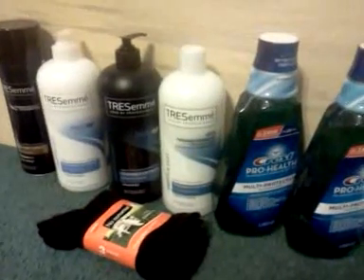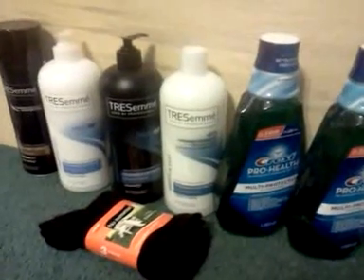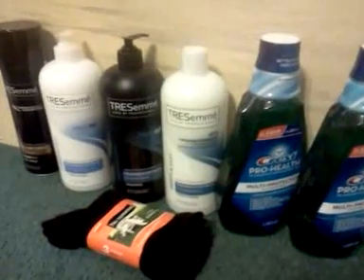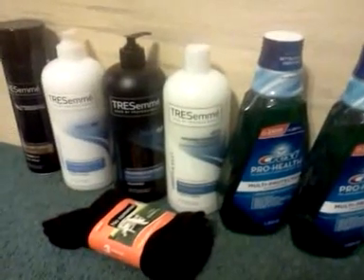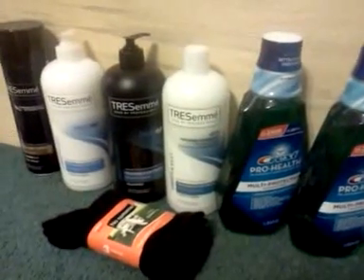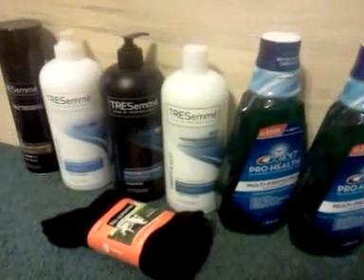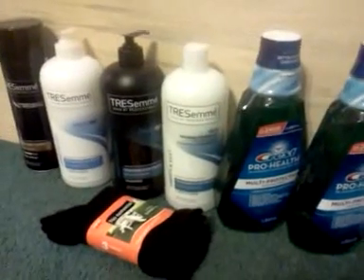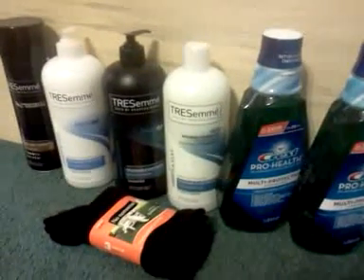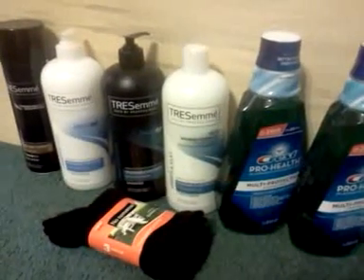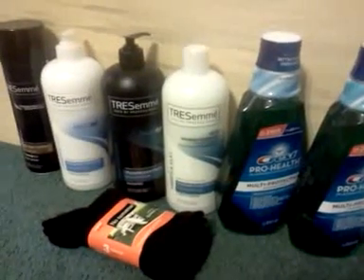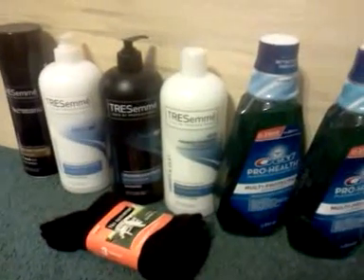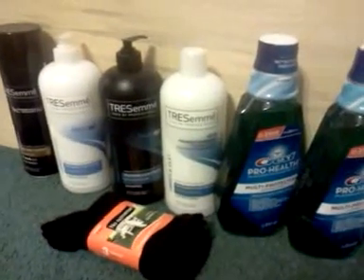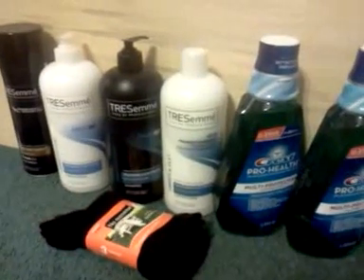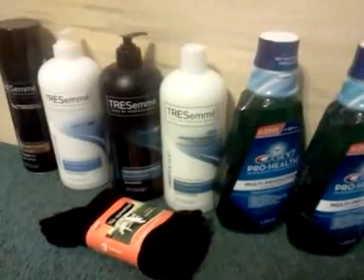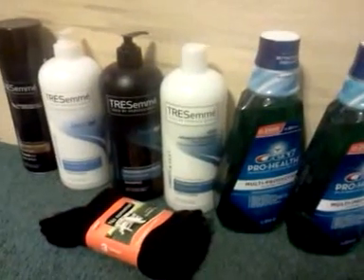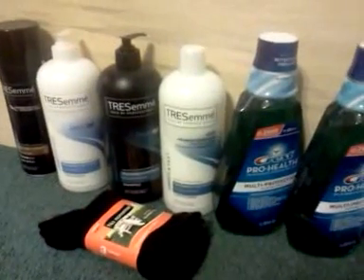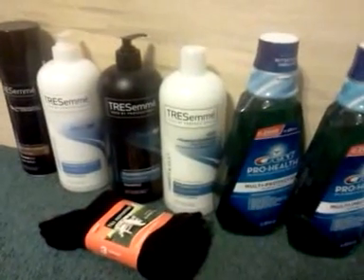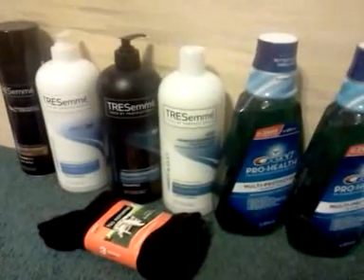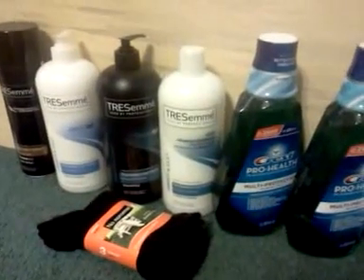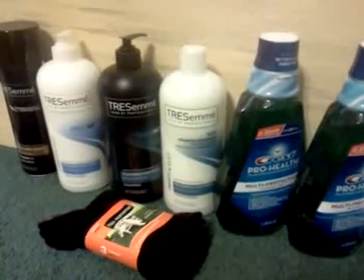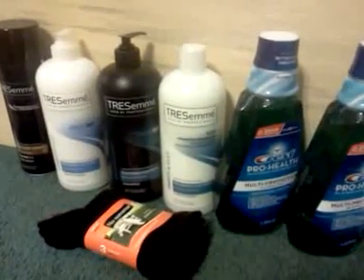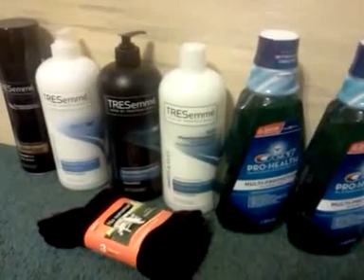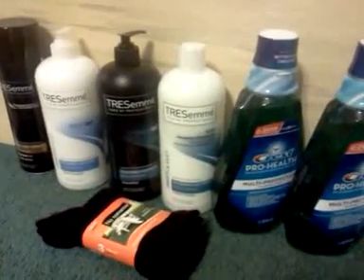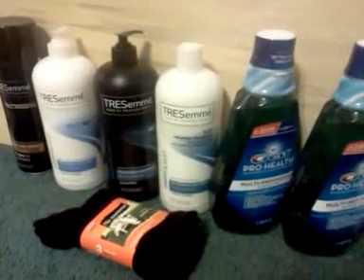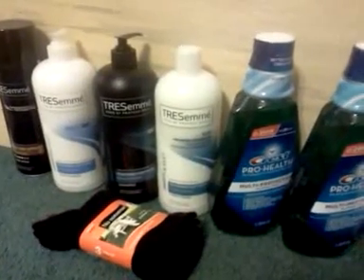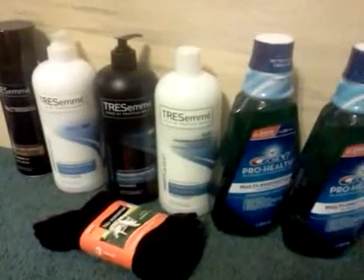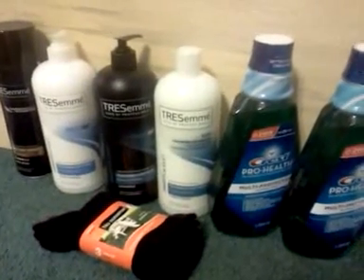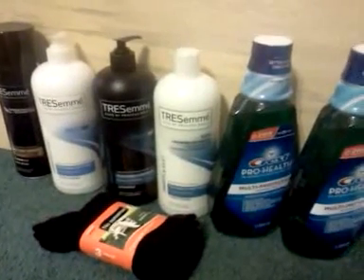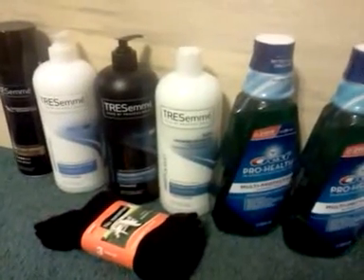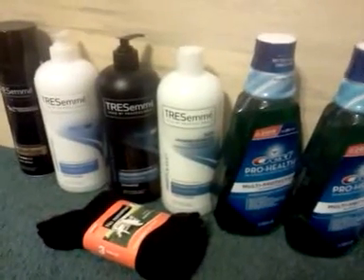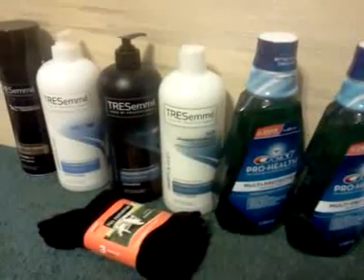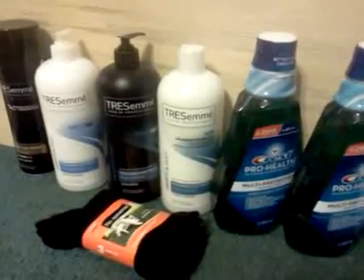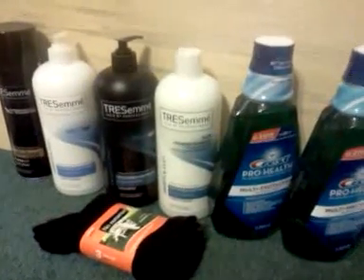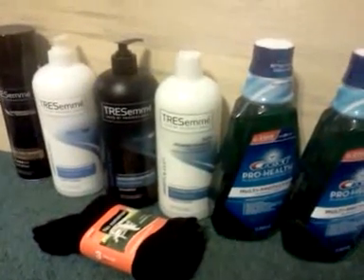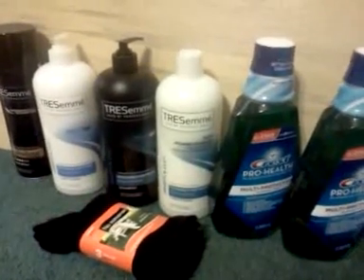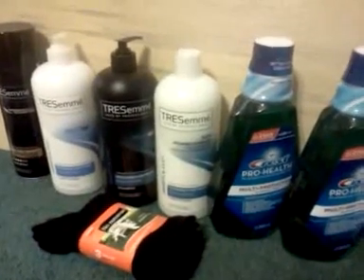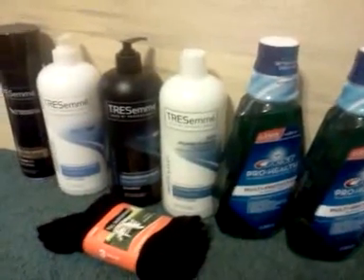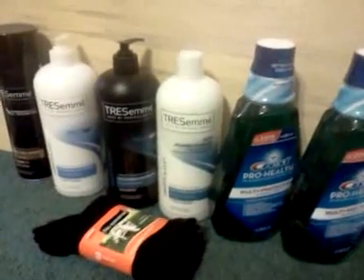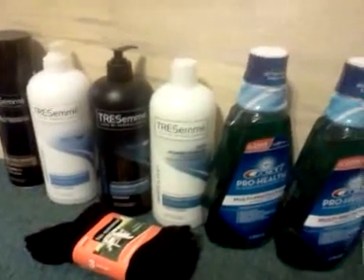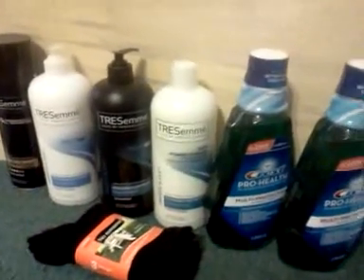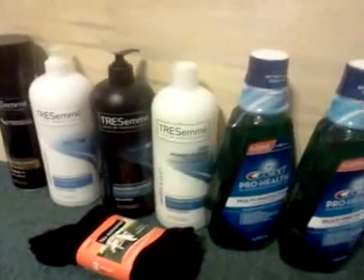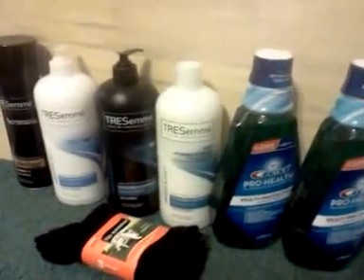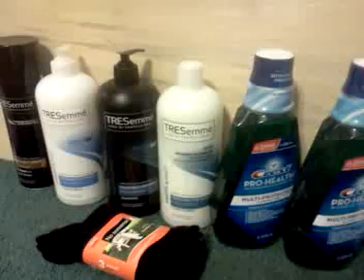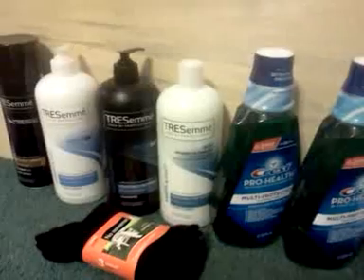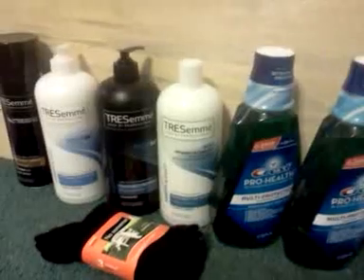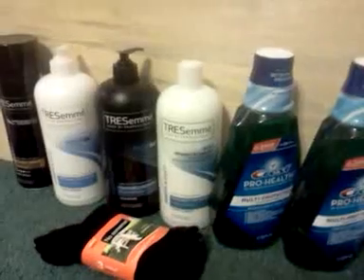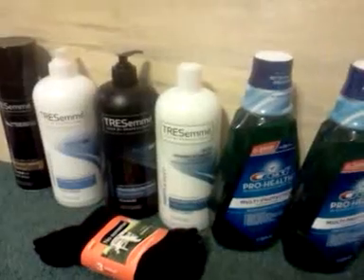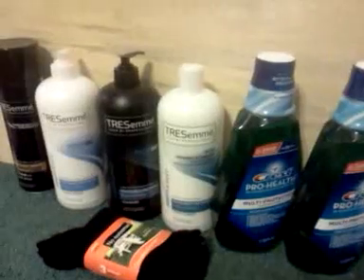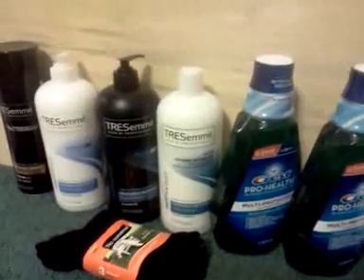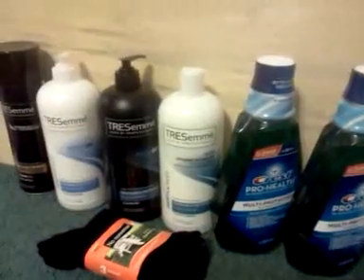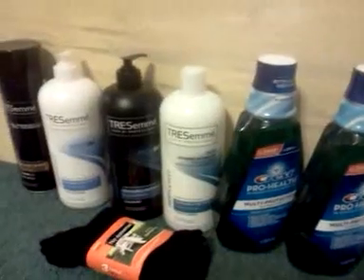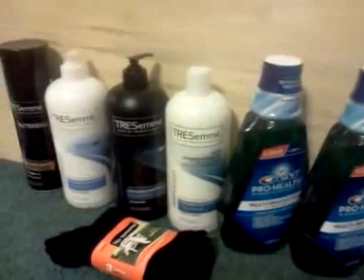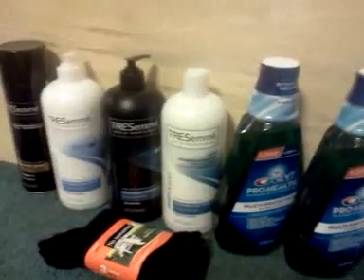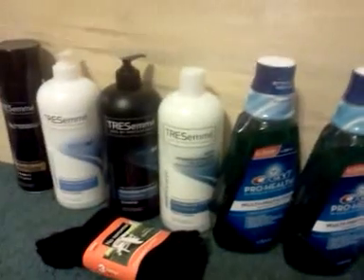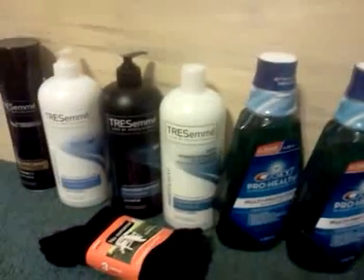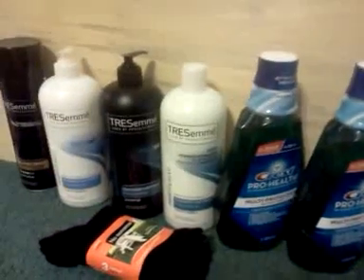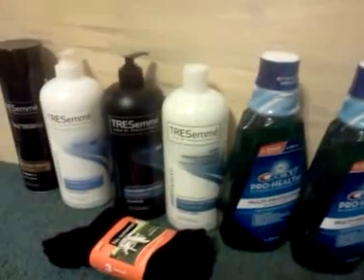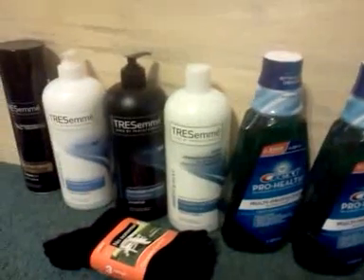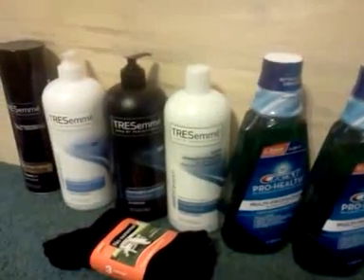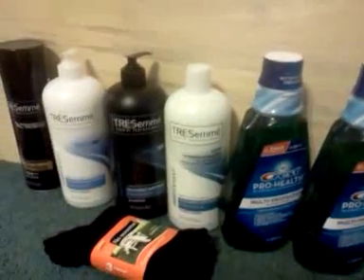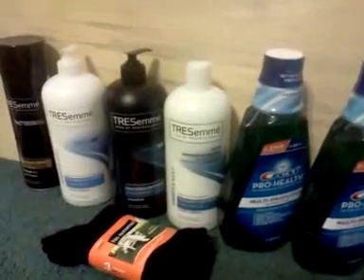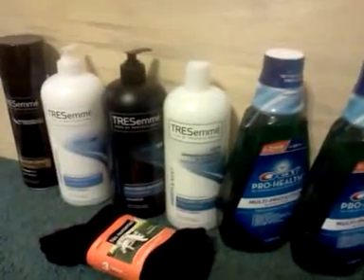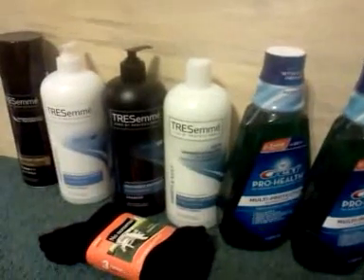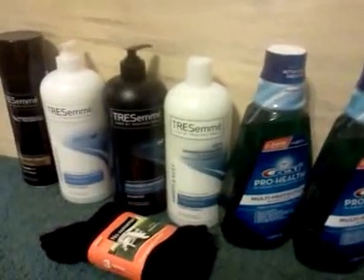Hey everybody, it's Michelle with Michelle's Frugal Living. Thanks for watching my videos, and welcome to my new subscribers.